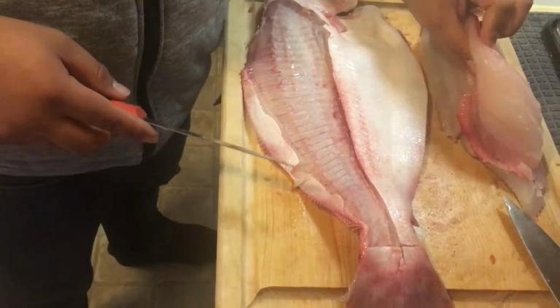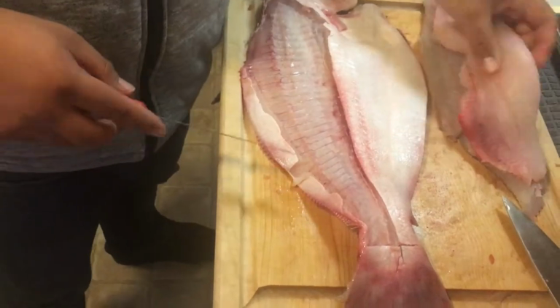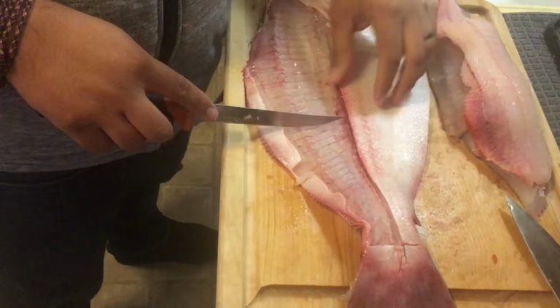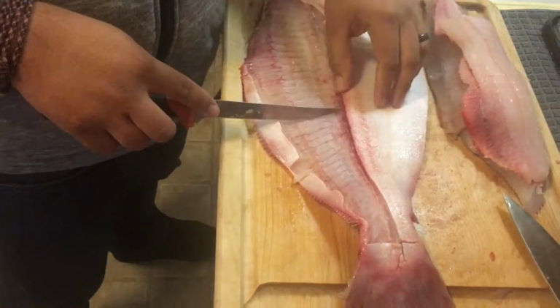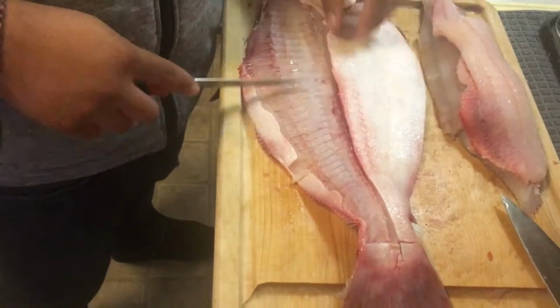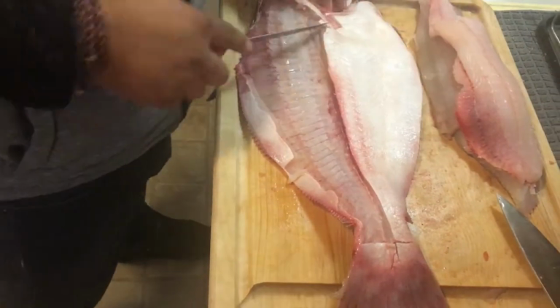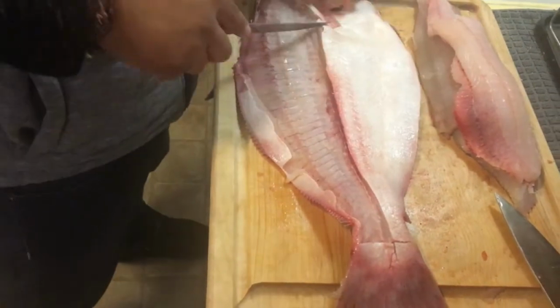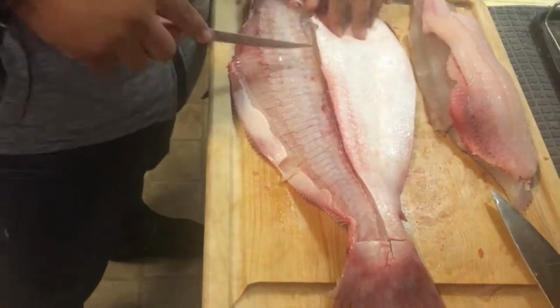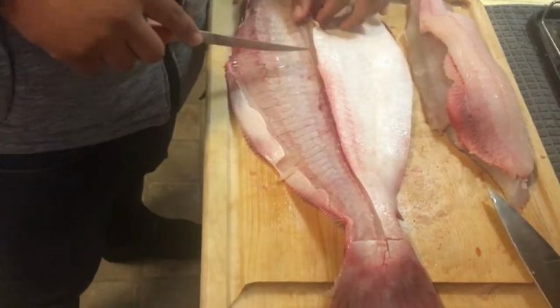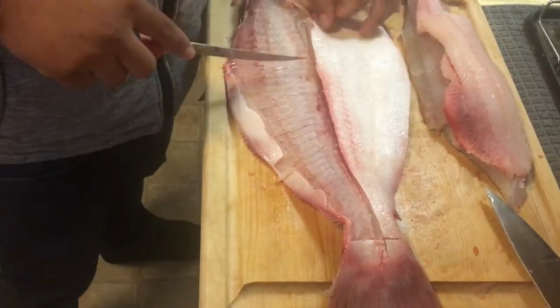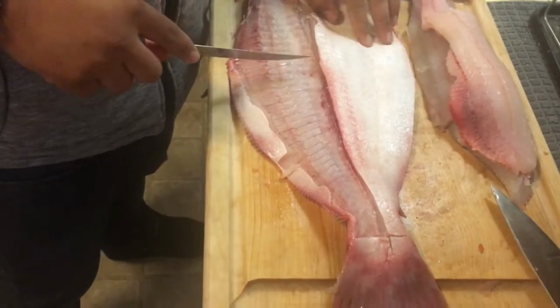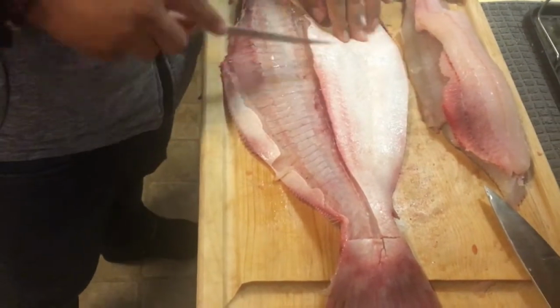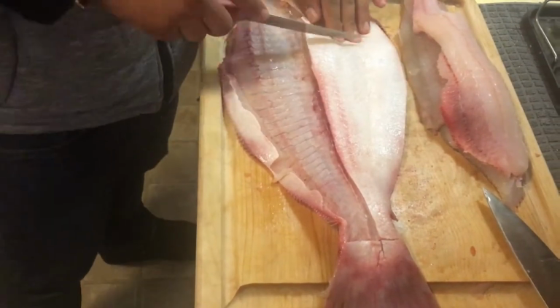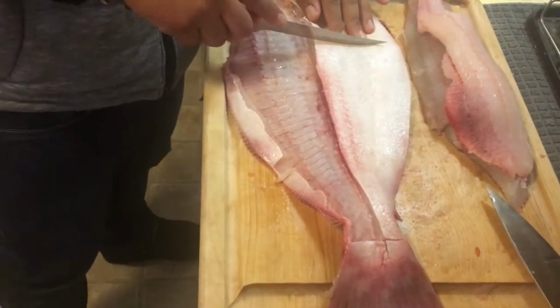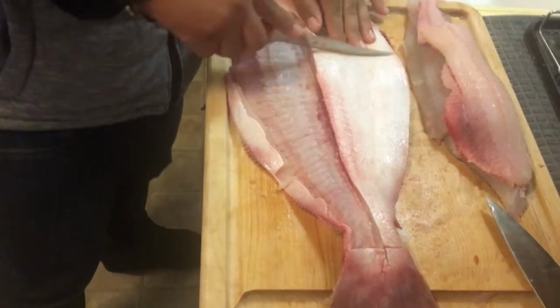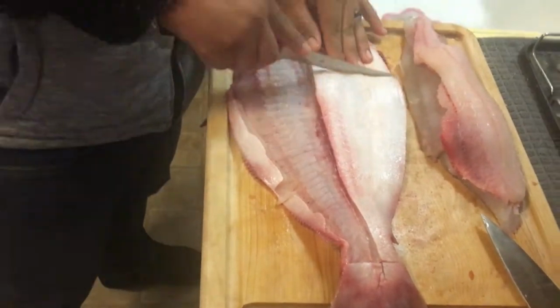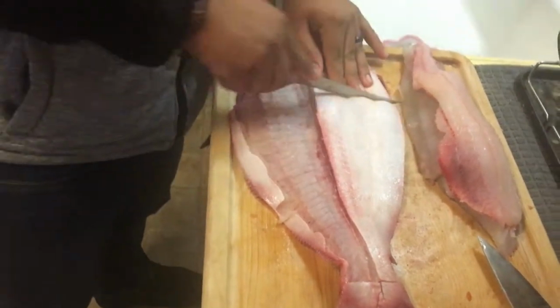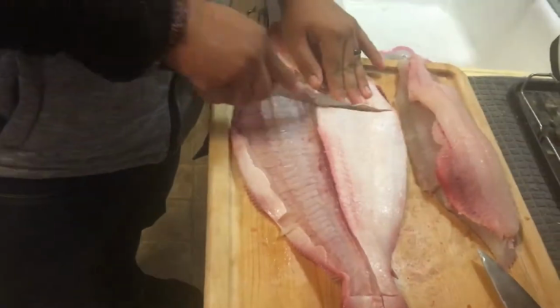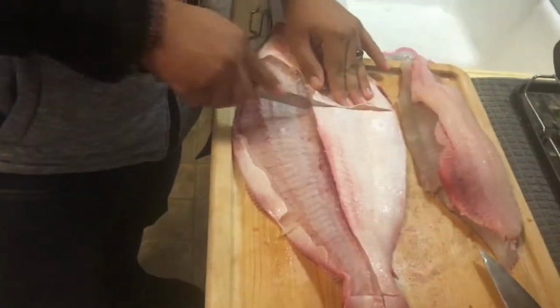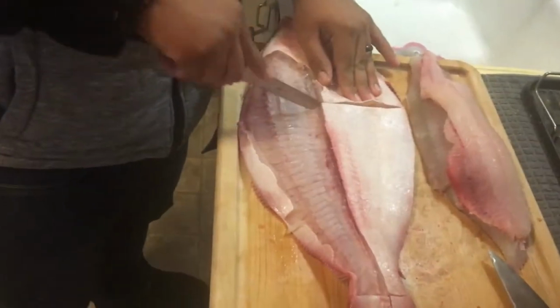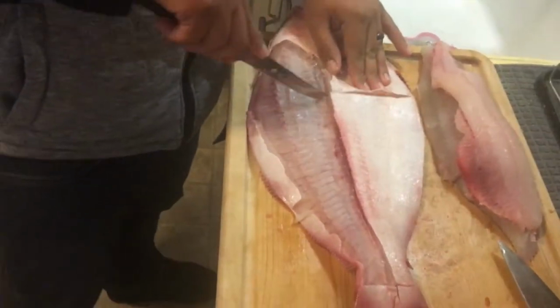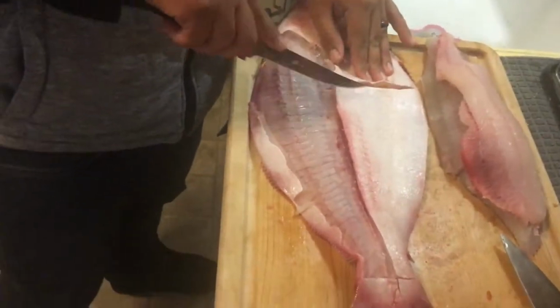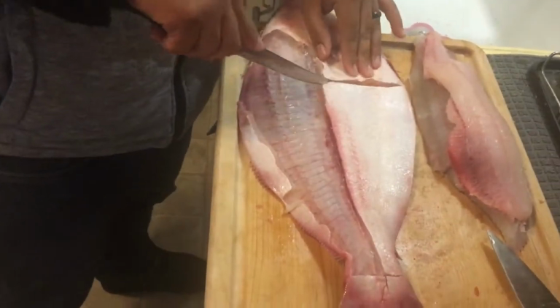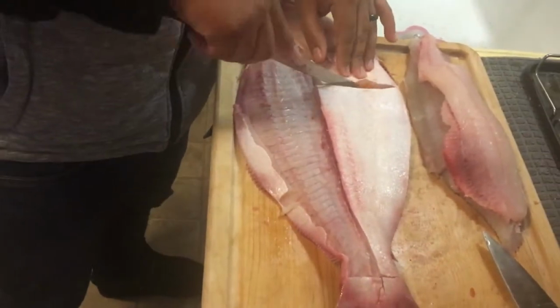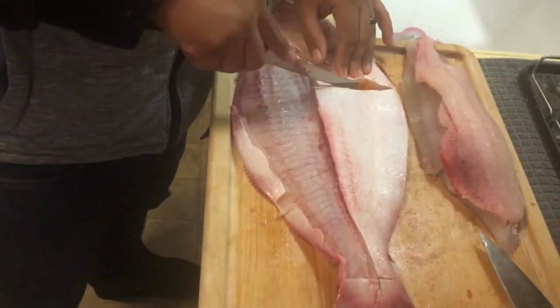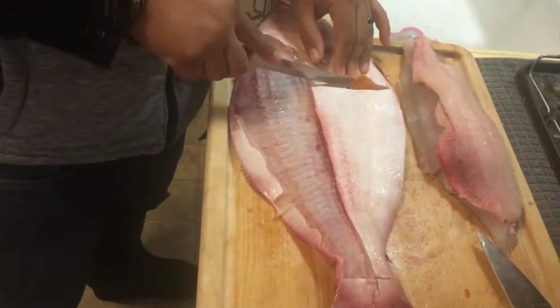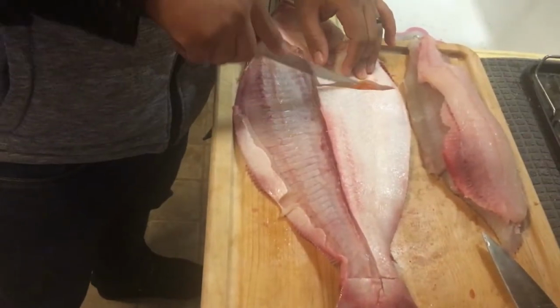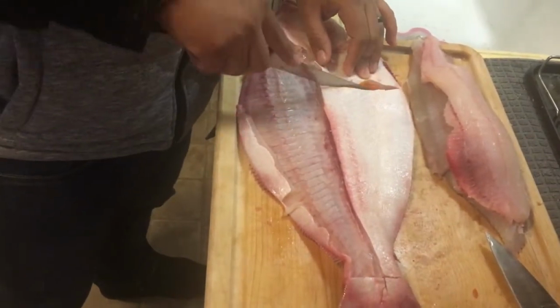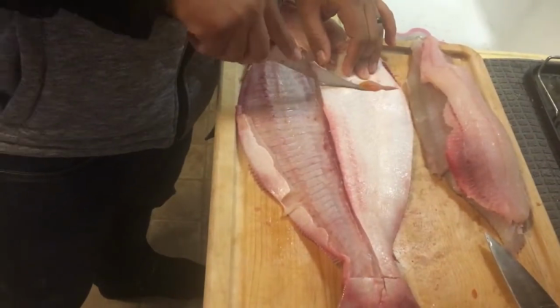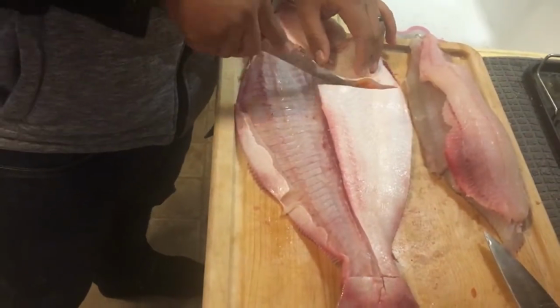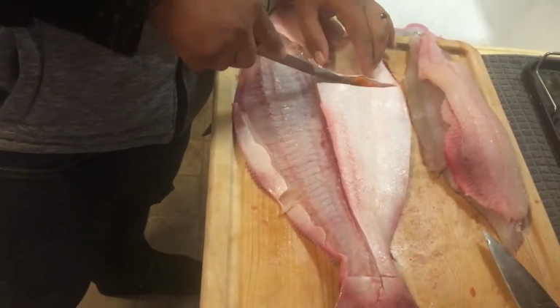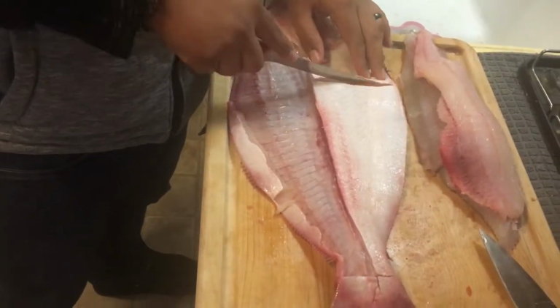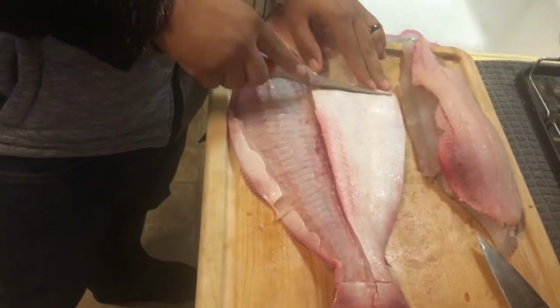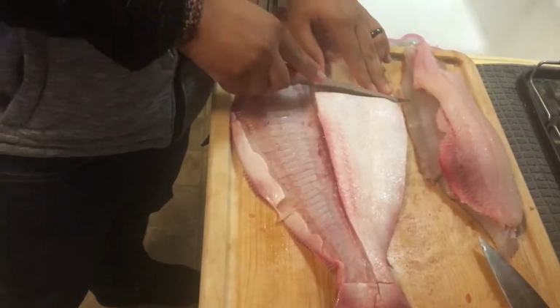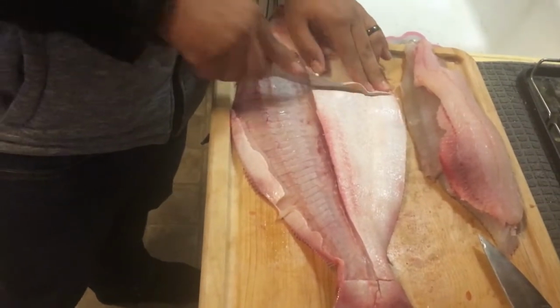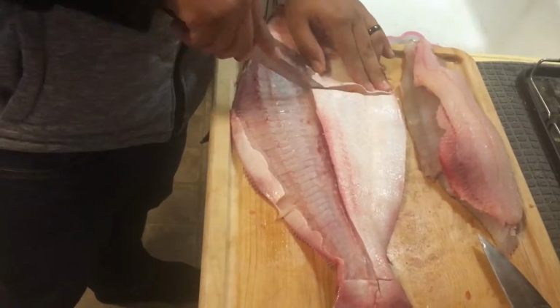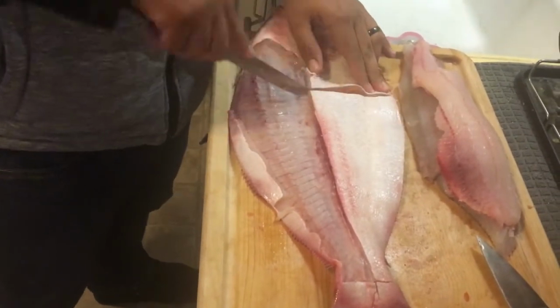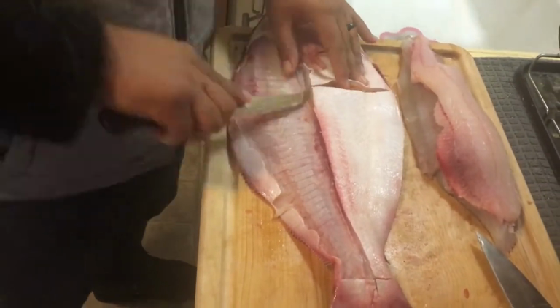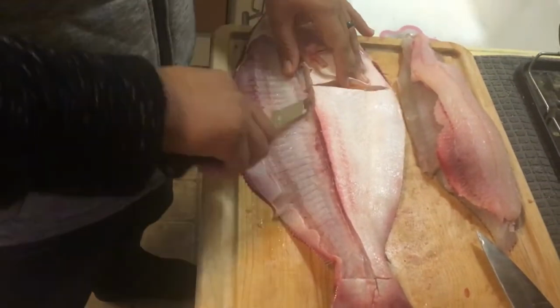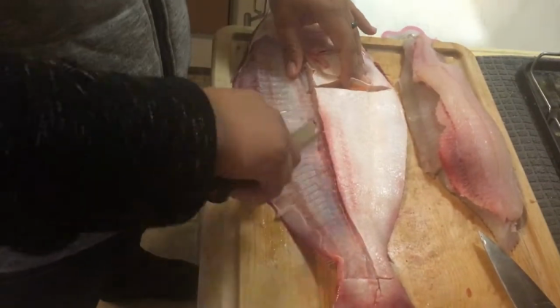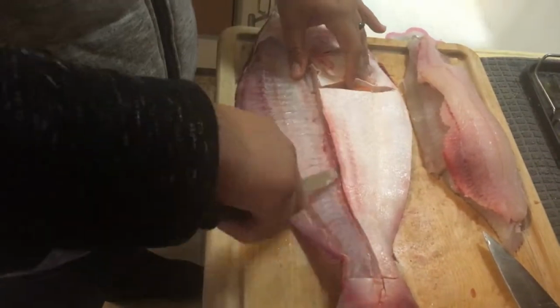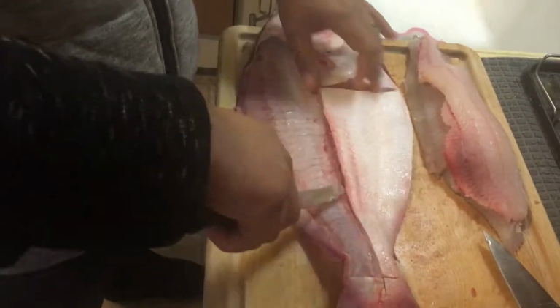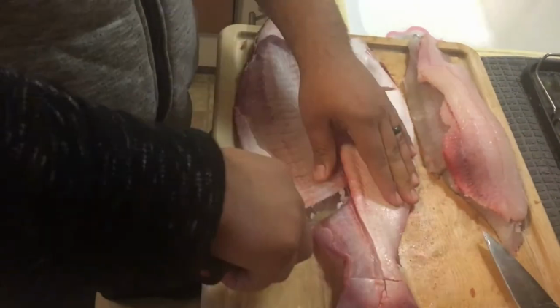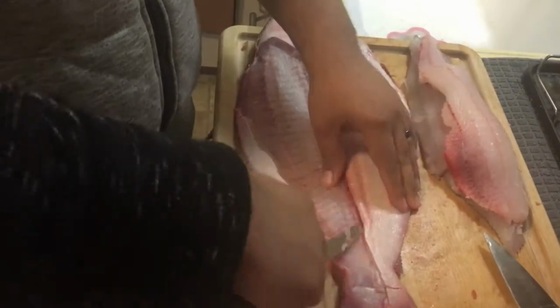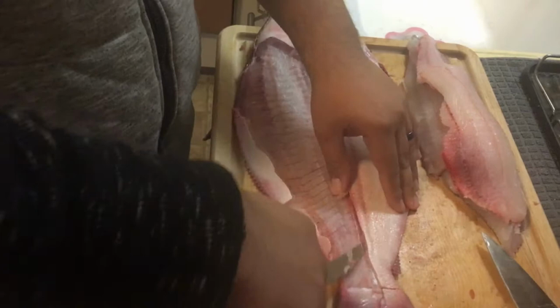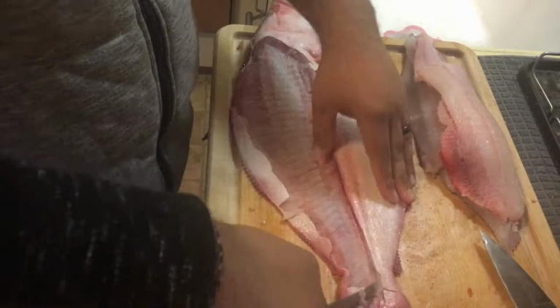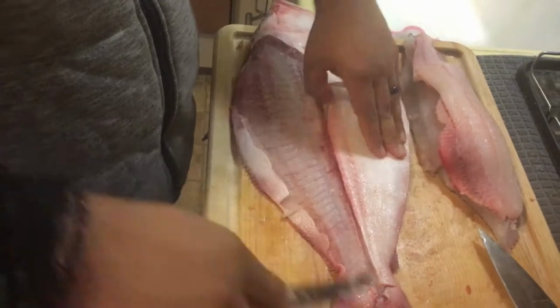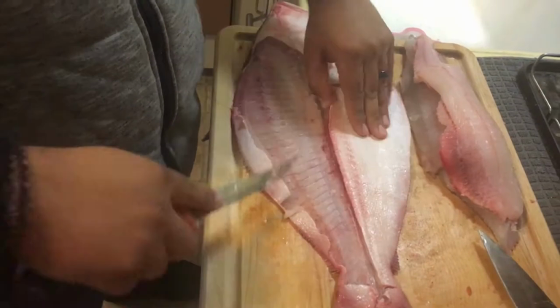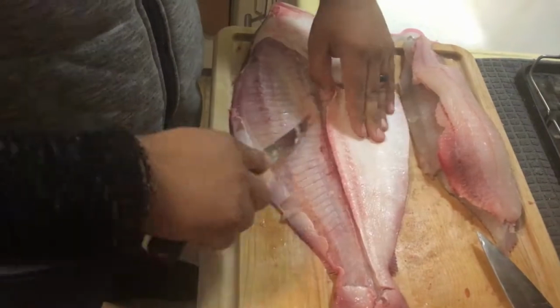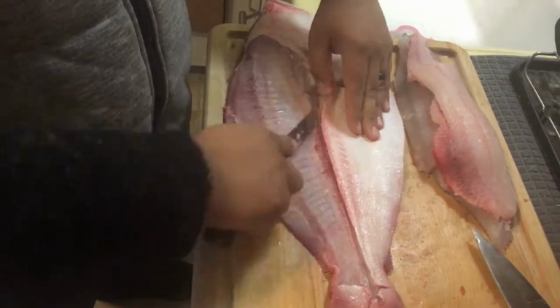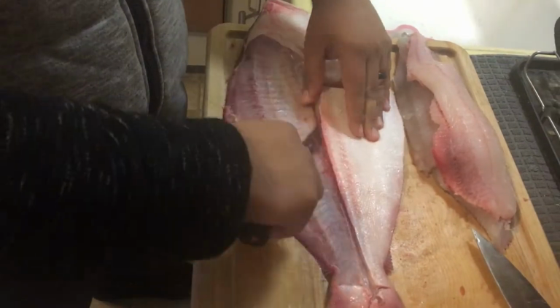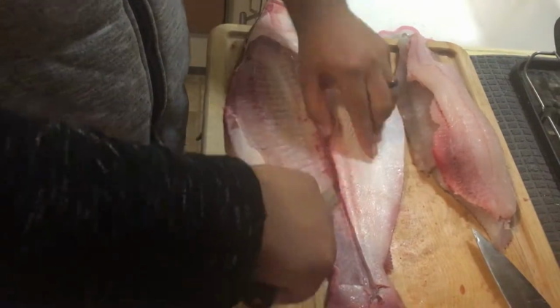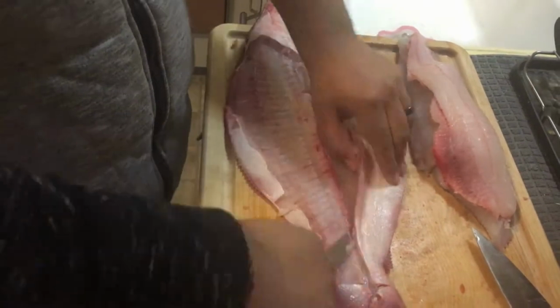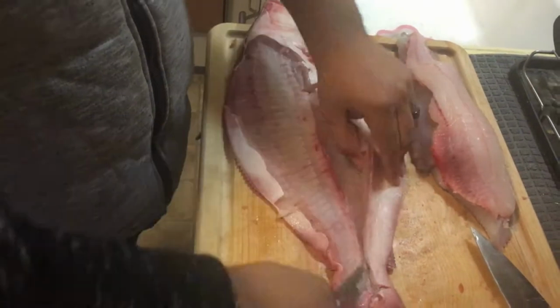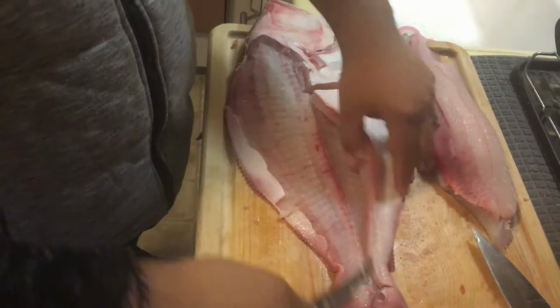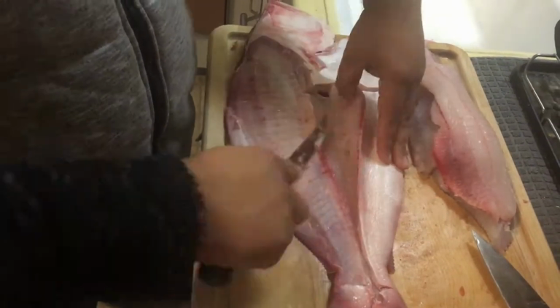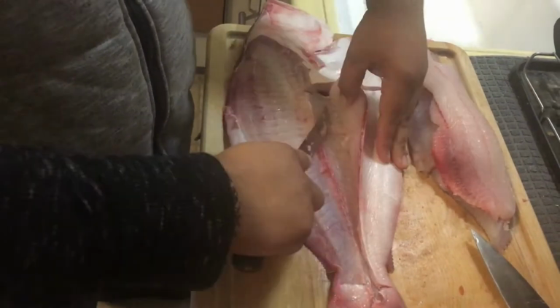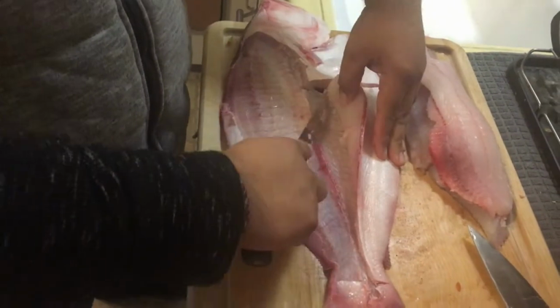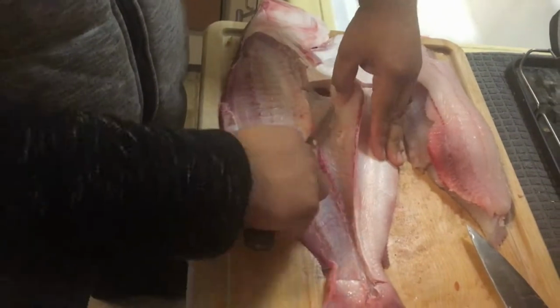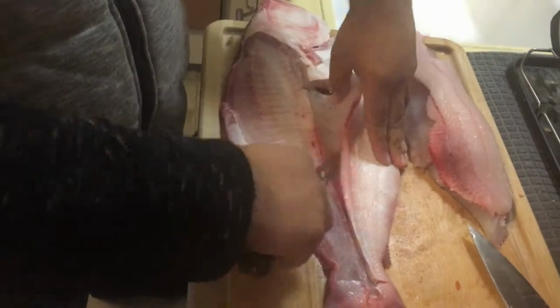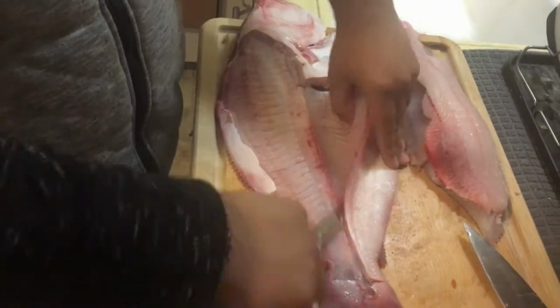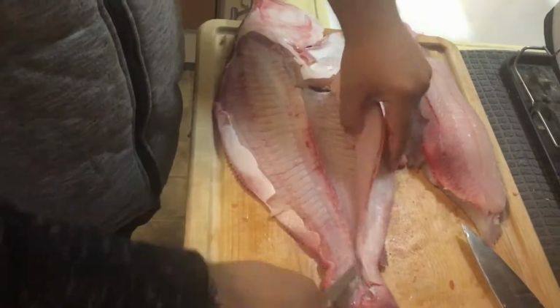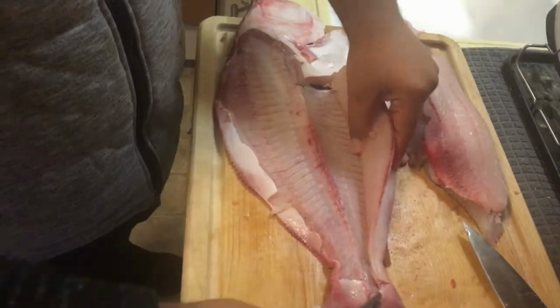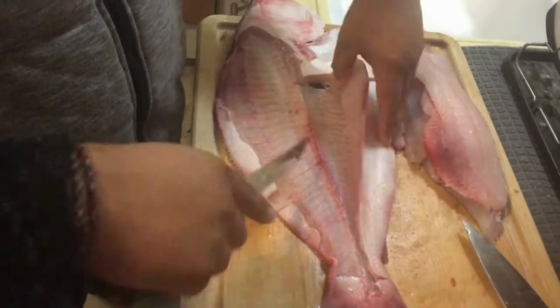The meat felt fine. It was nice and firm, had some spring to it. Didn't look old or smell off at all.